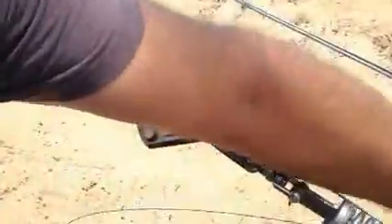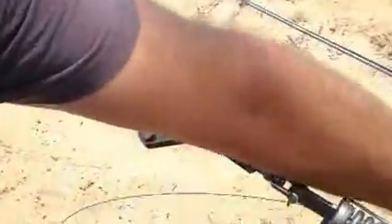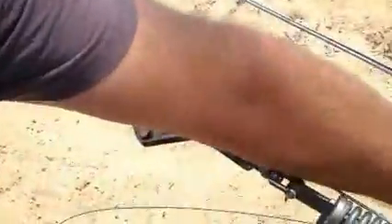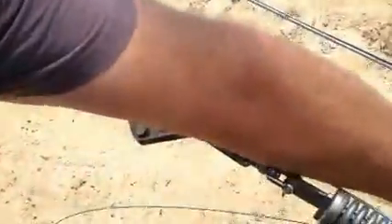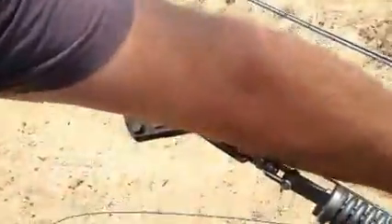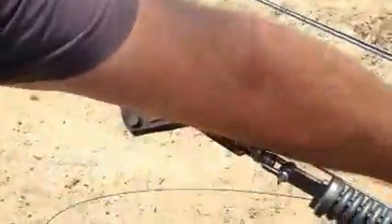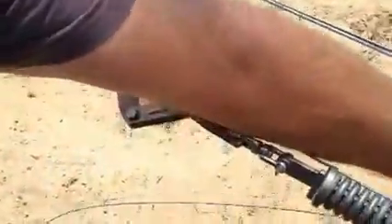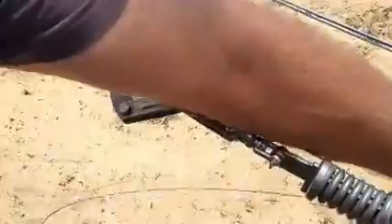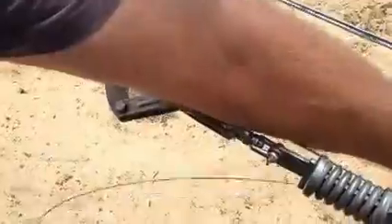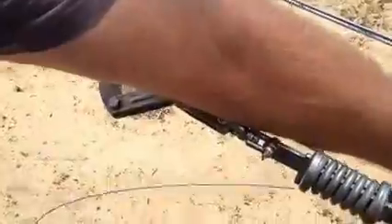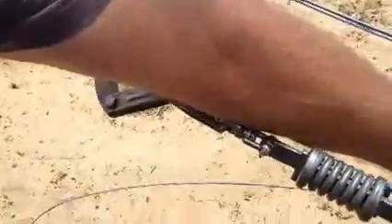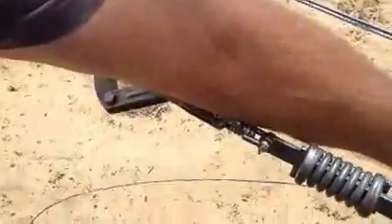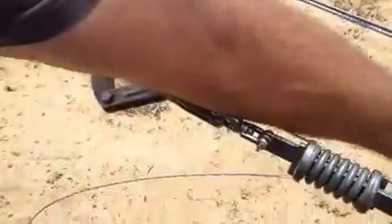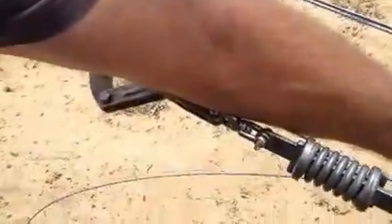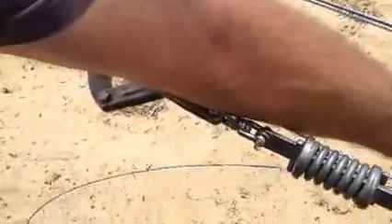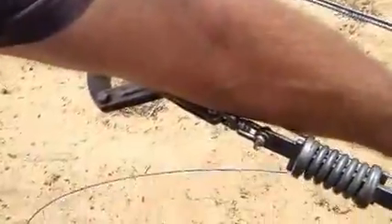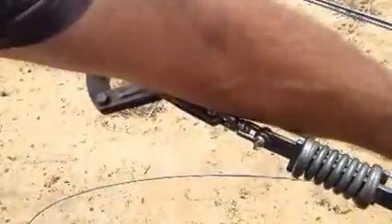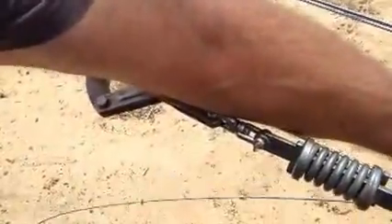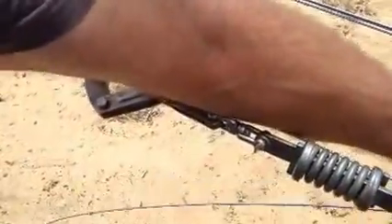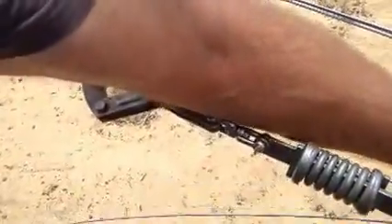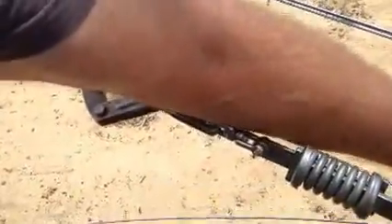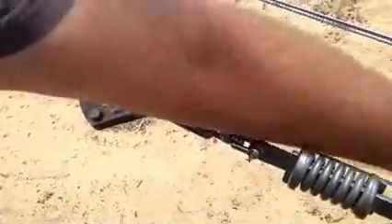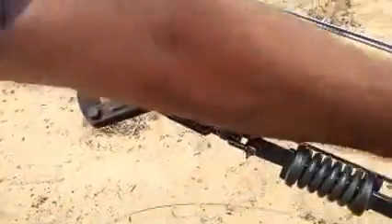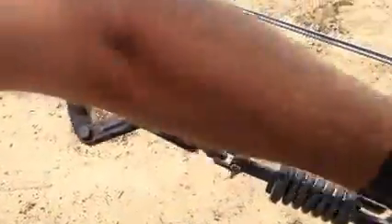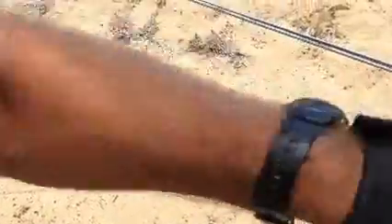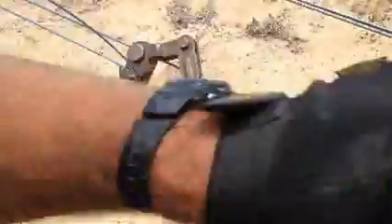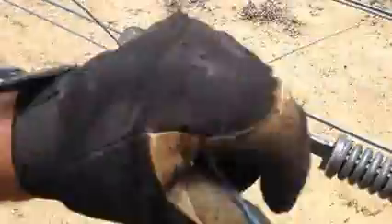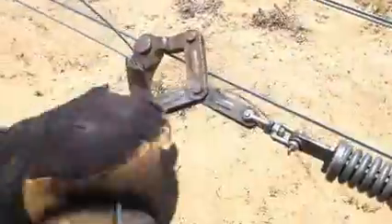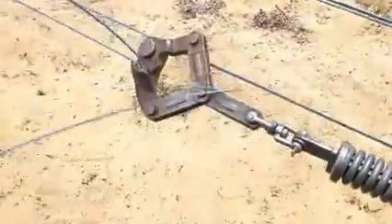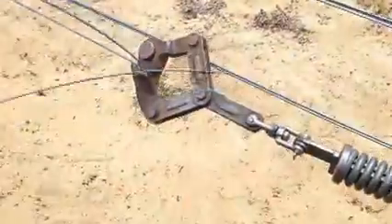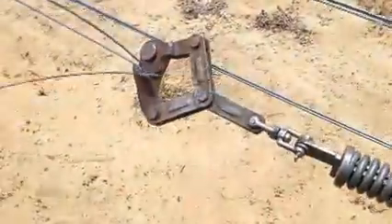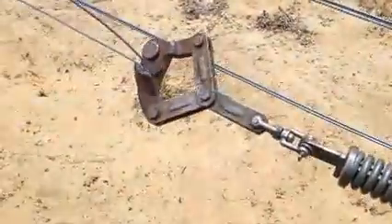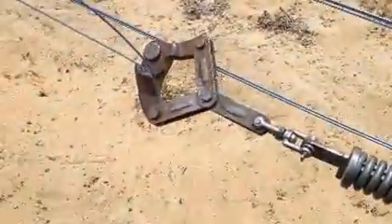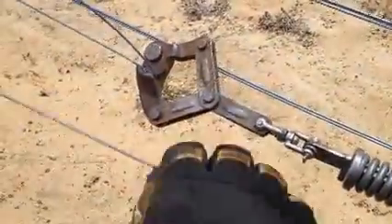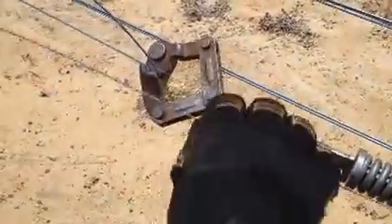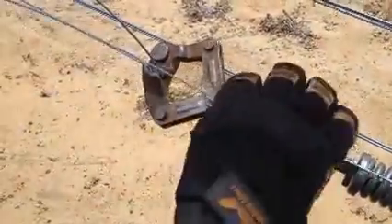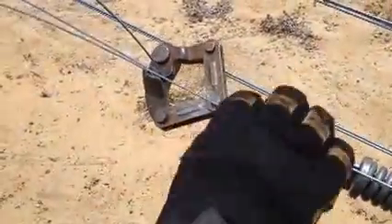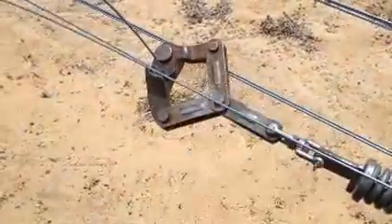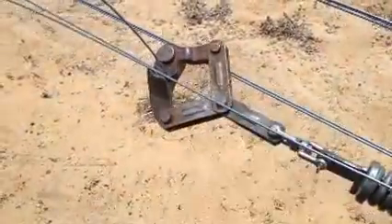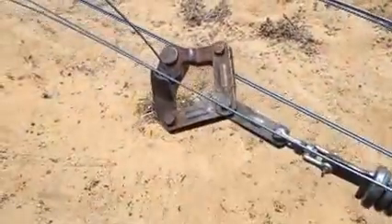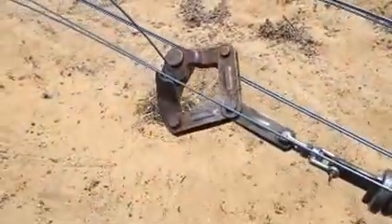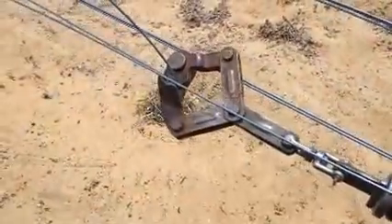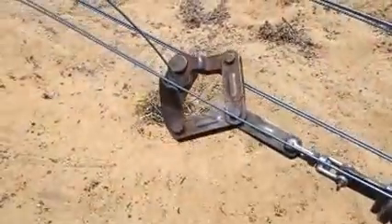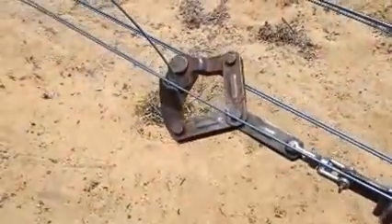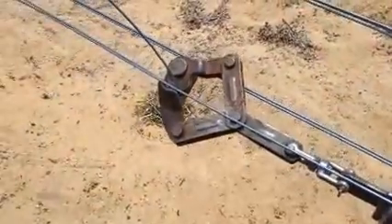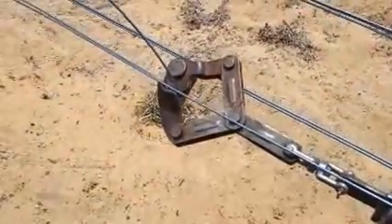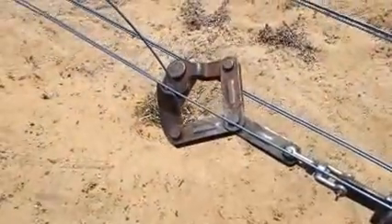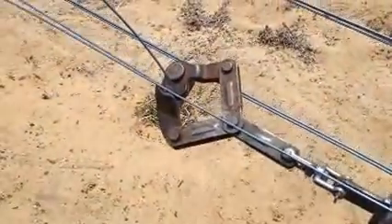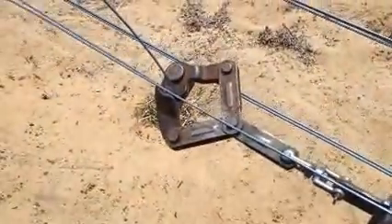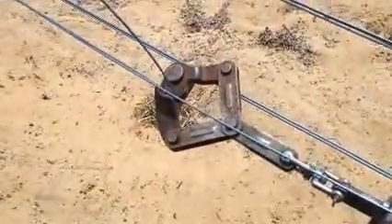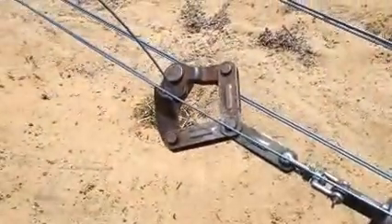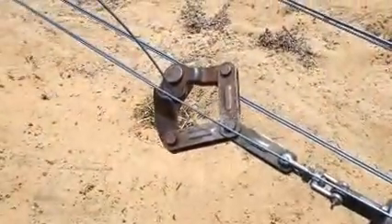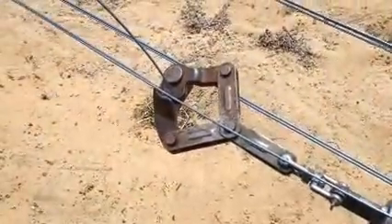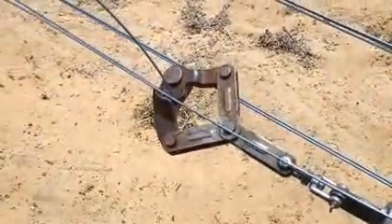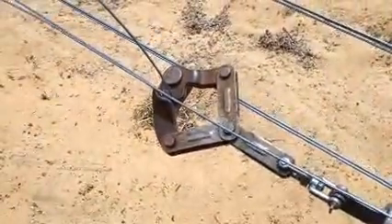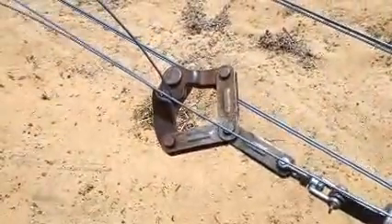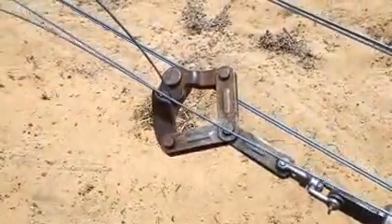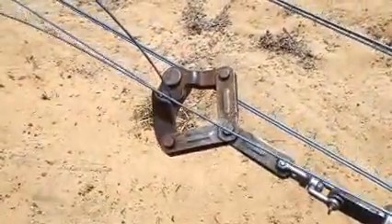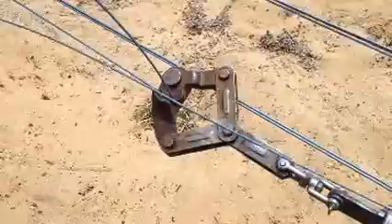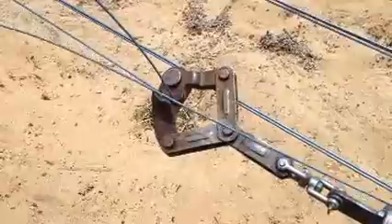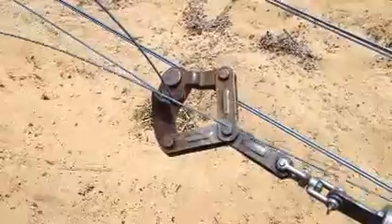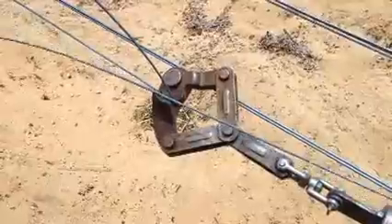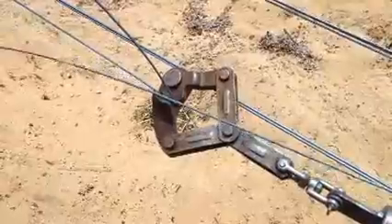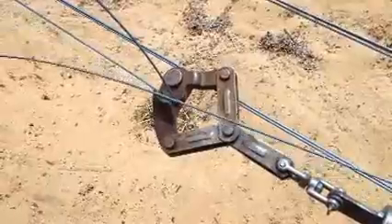Grab the other wire from the other end, pull it past the jaws till you've got about a foot — 14 inches.